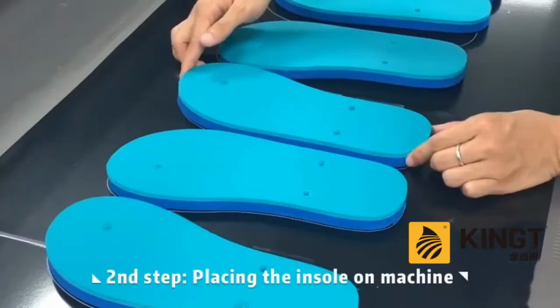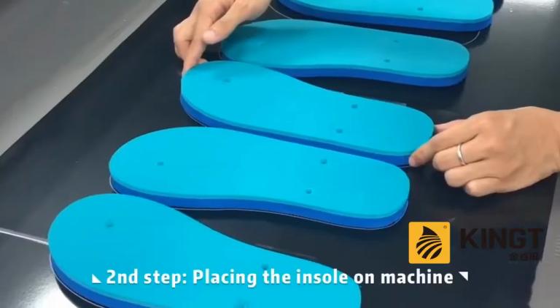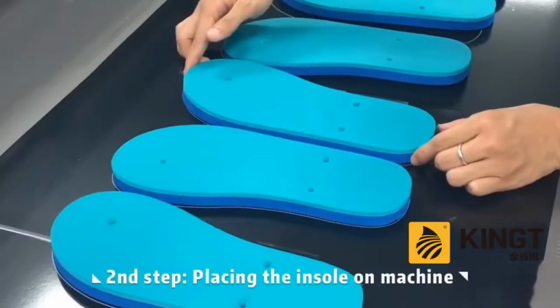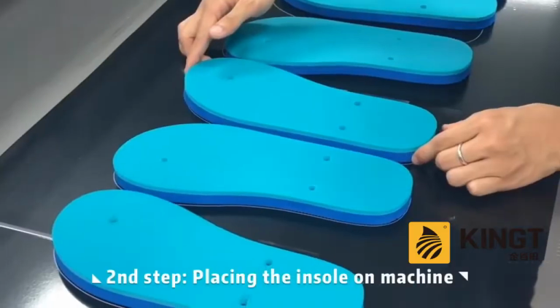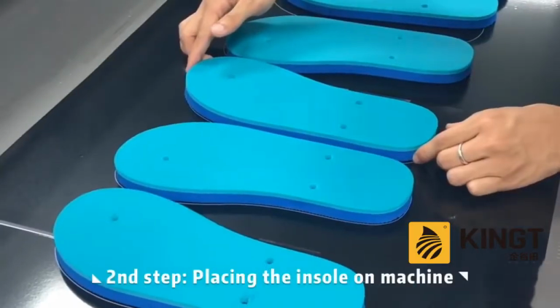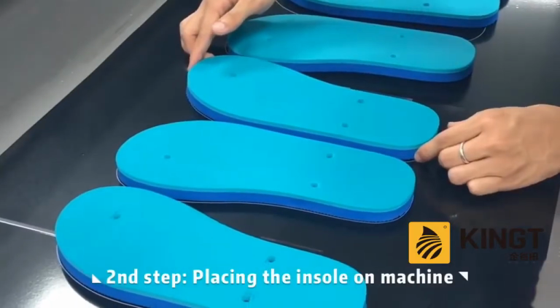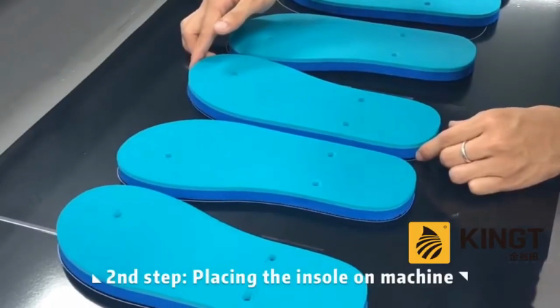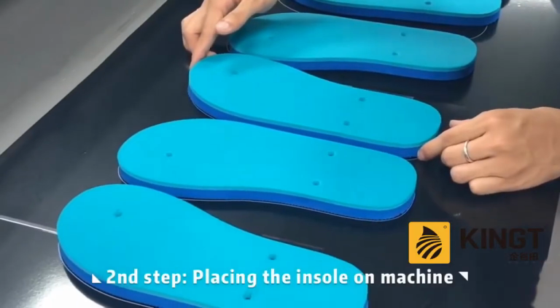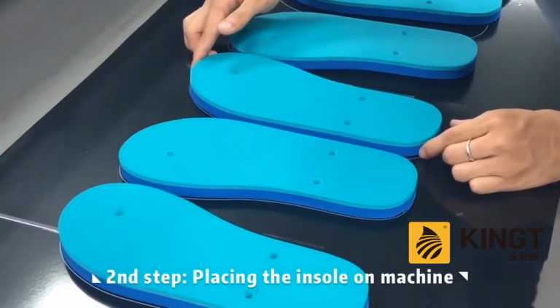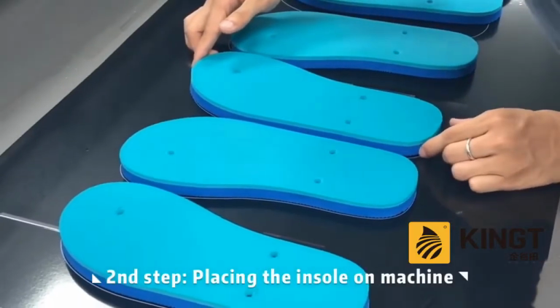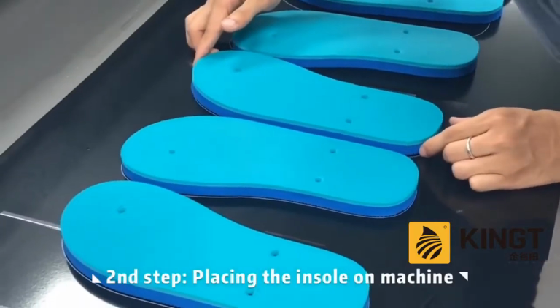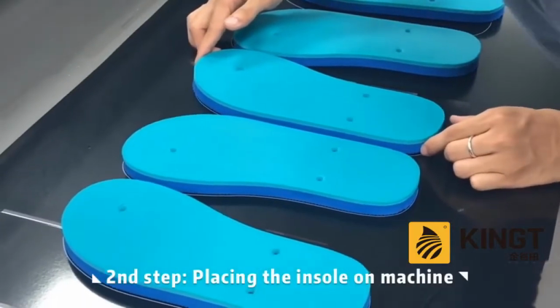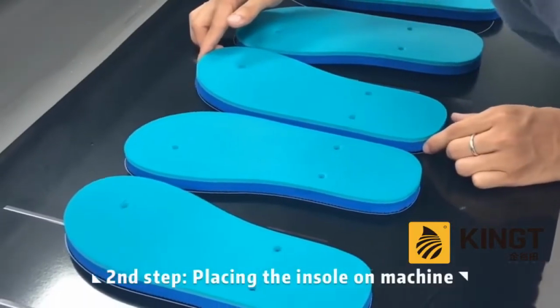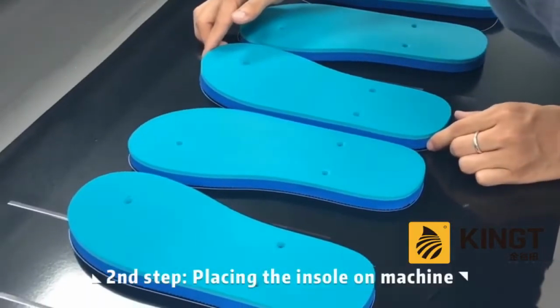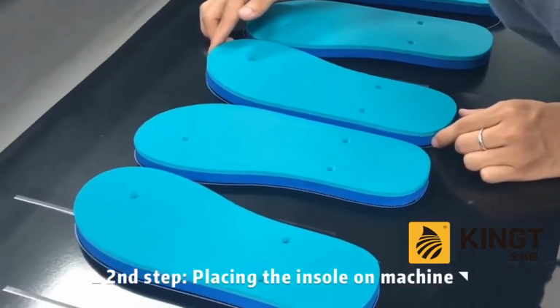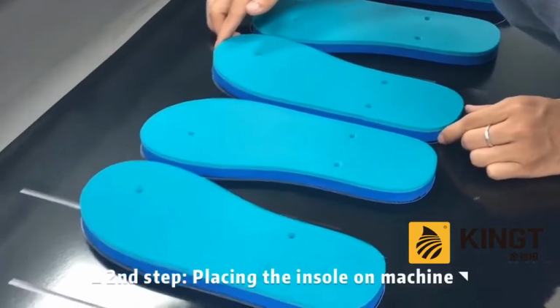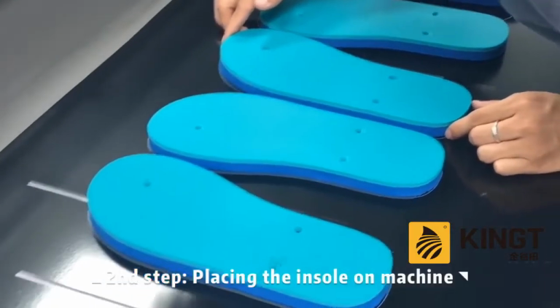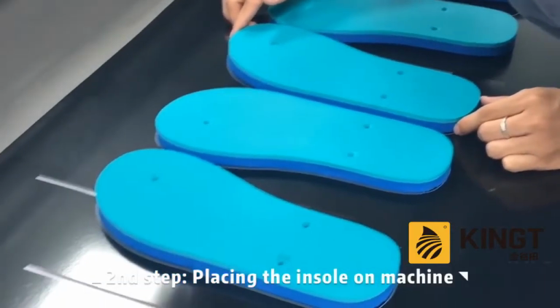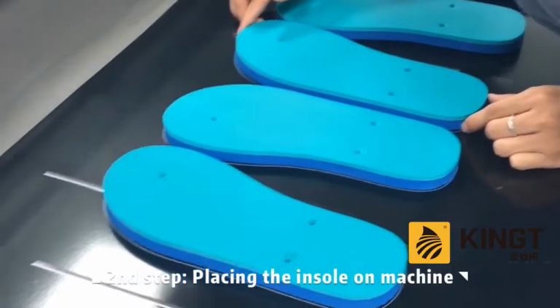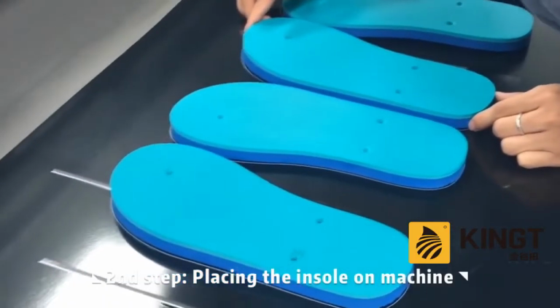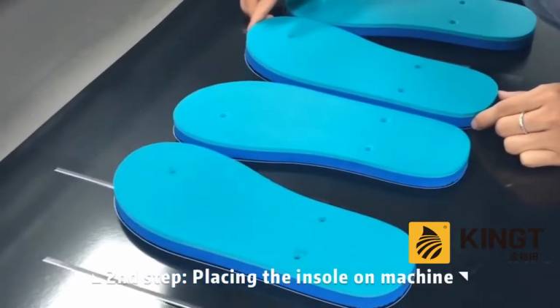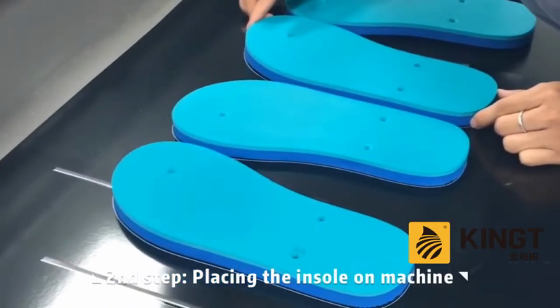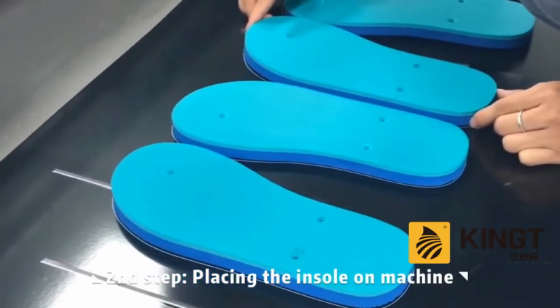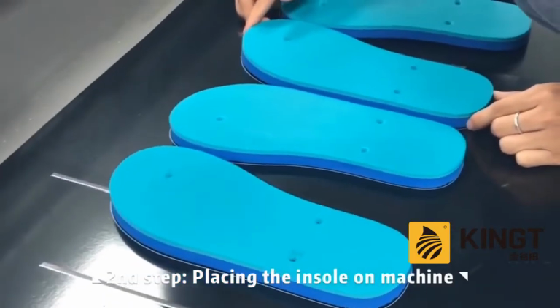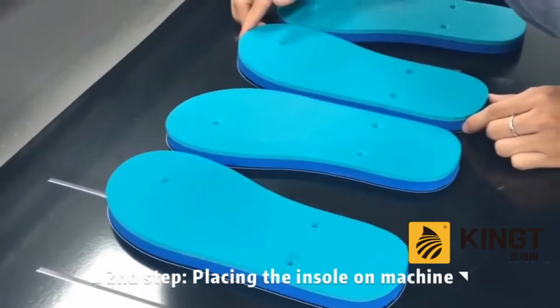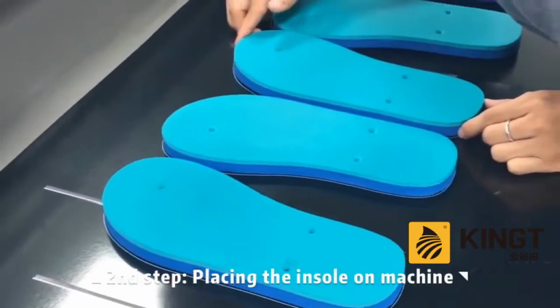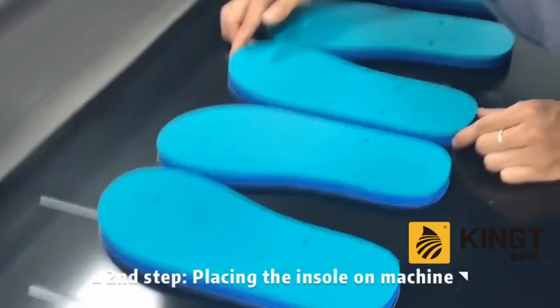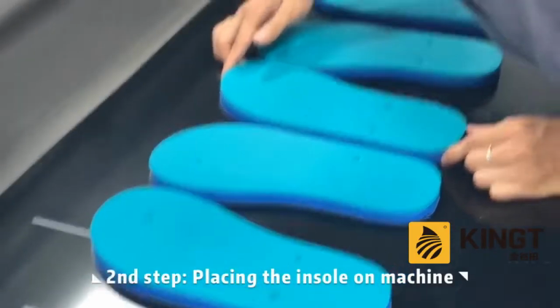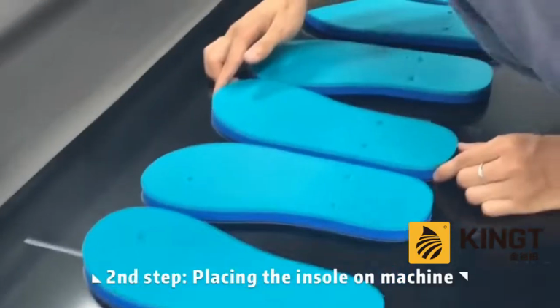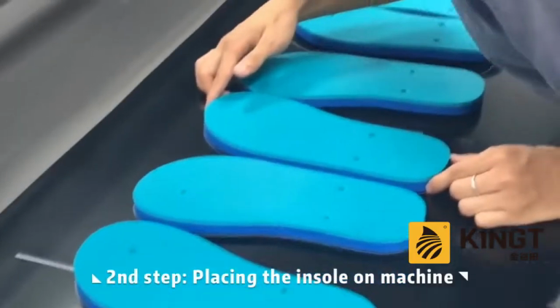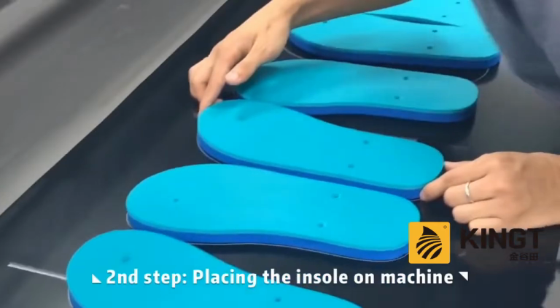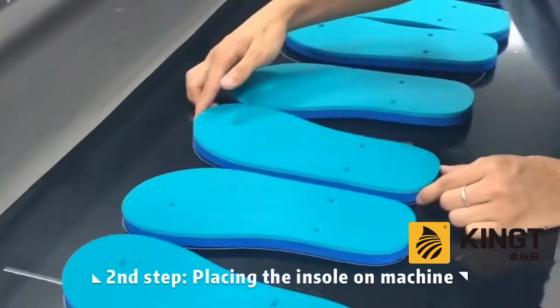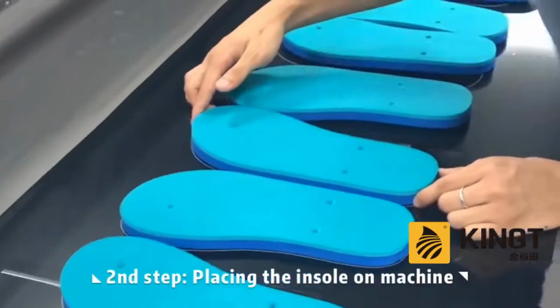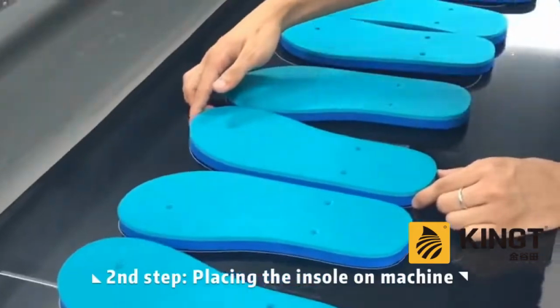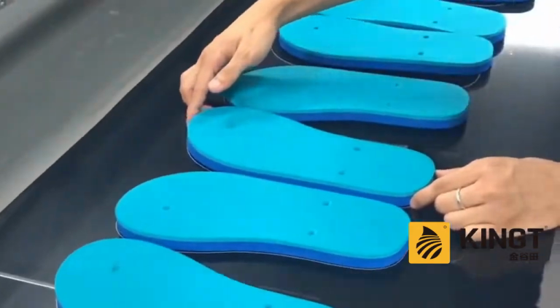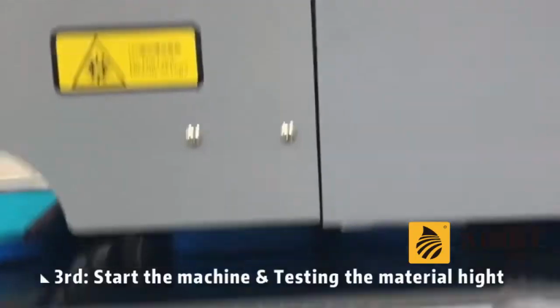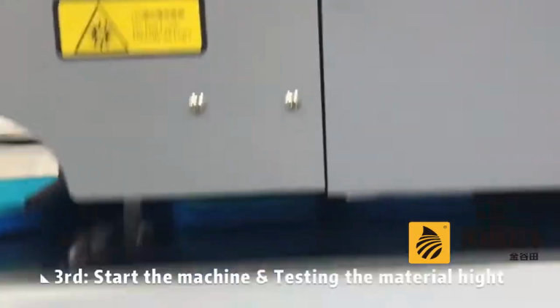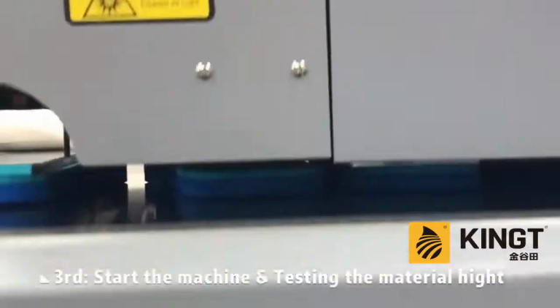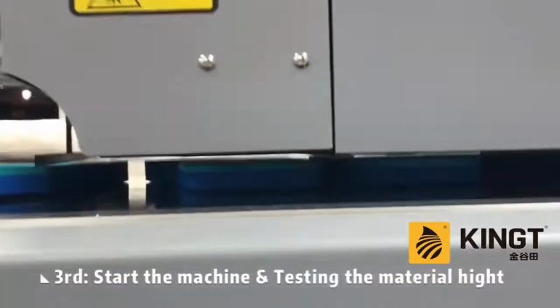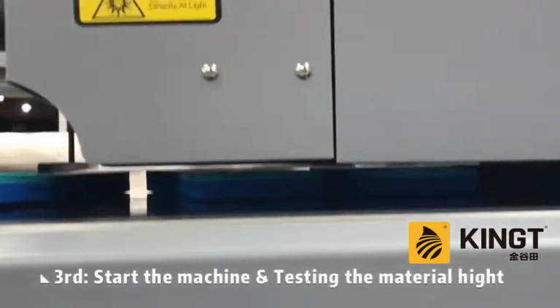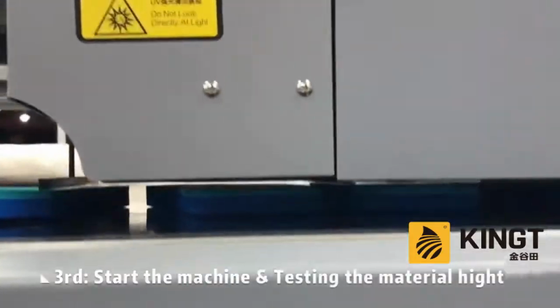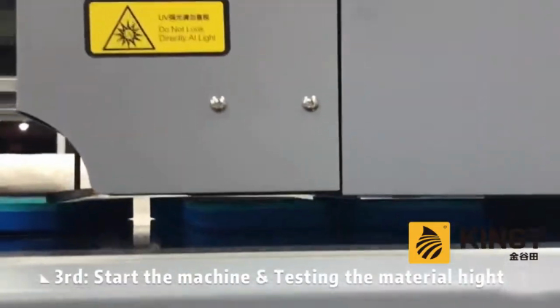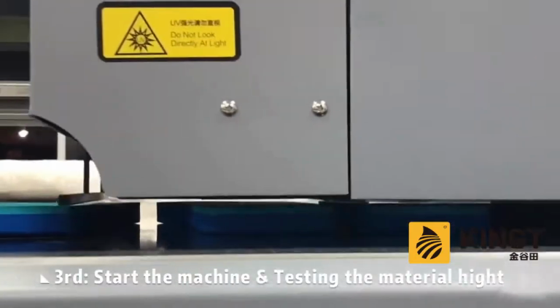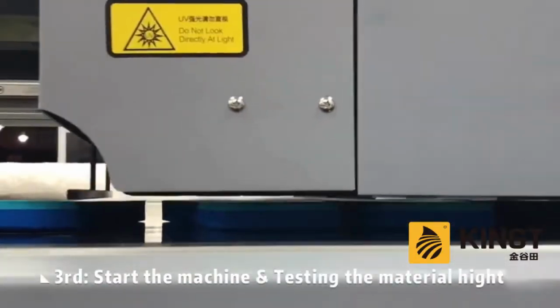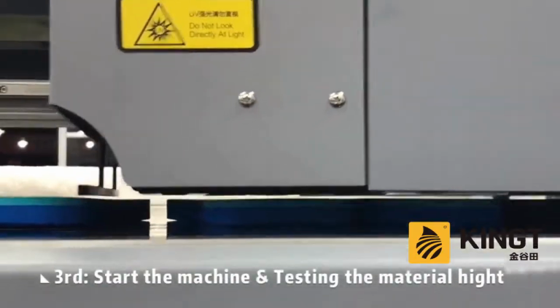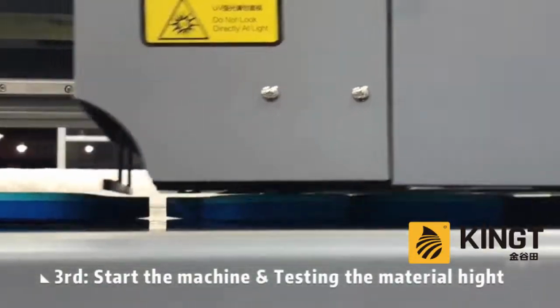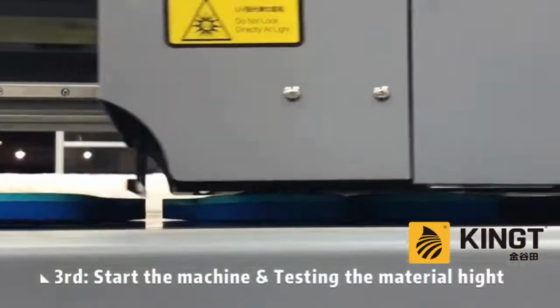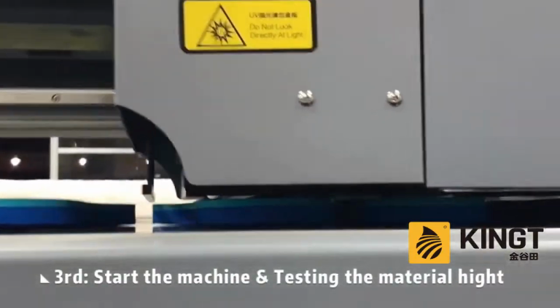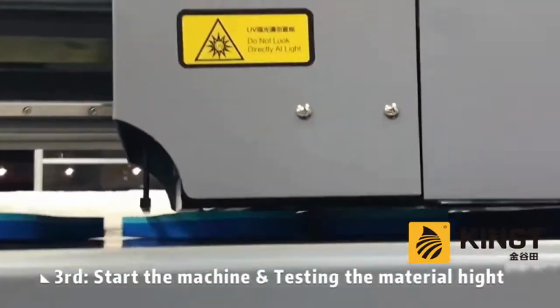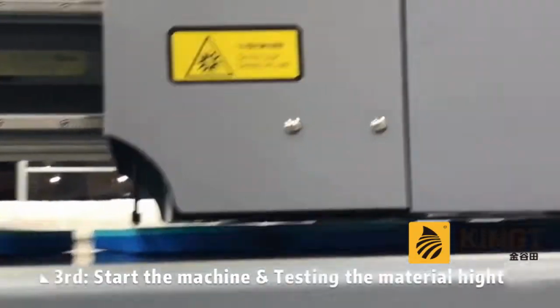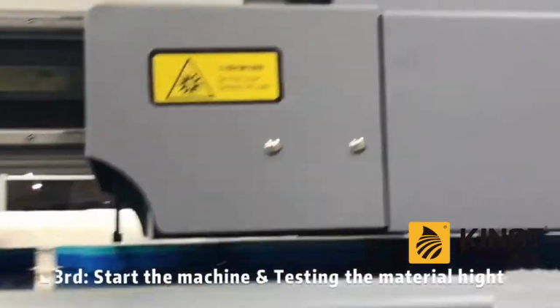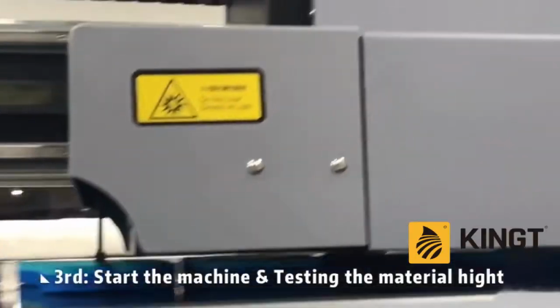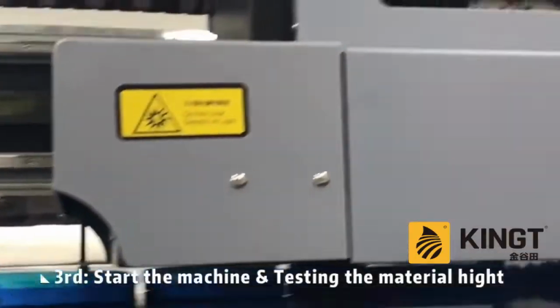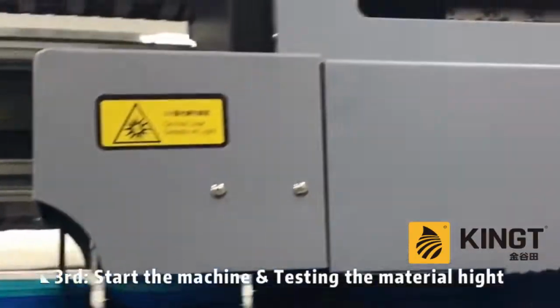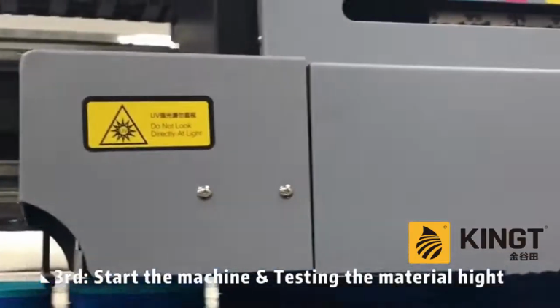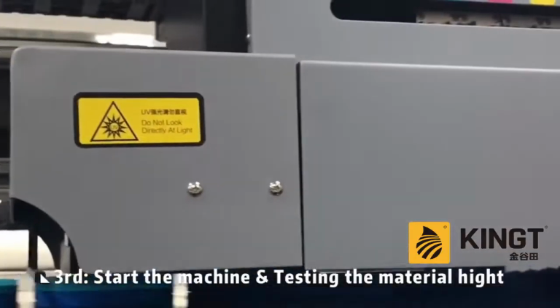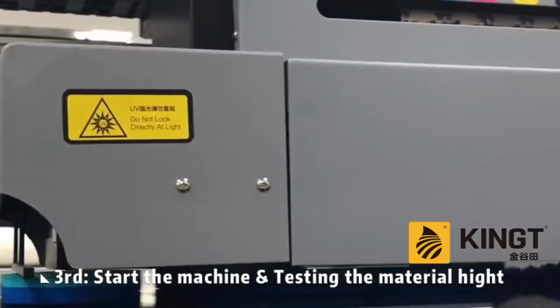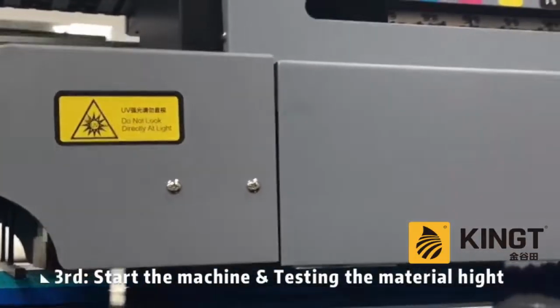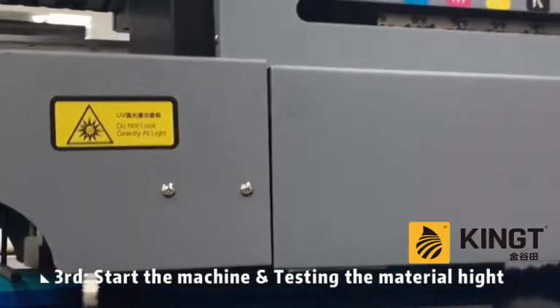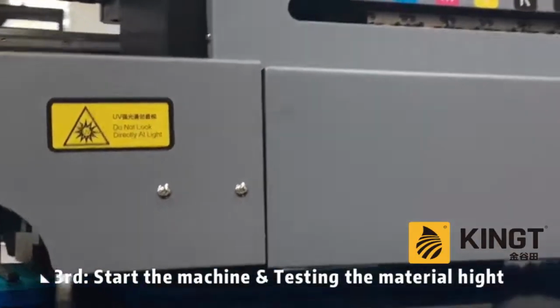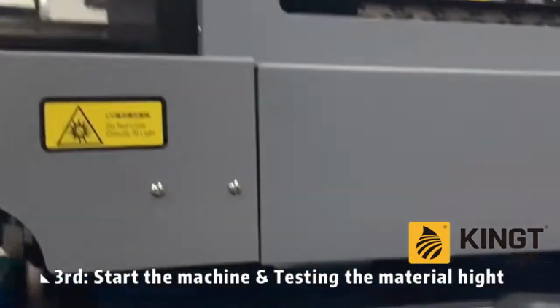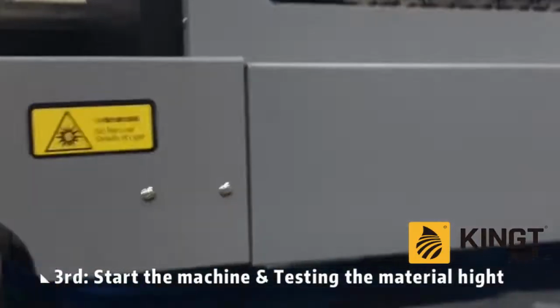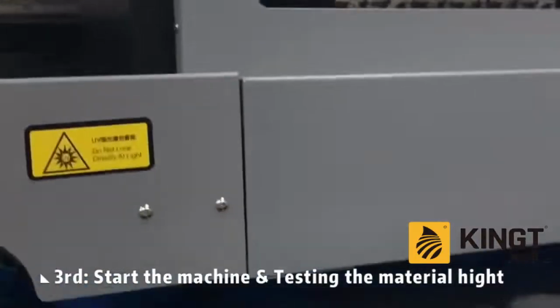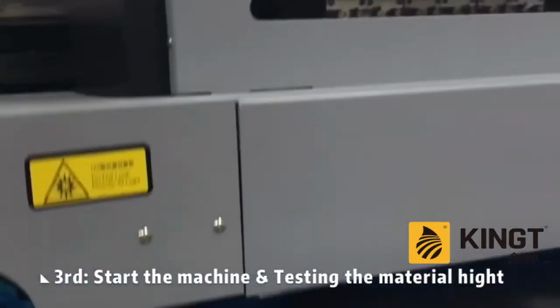Second, place the insoles on the machine. Third, start the machine and testing the material height.